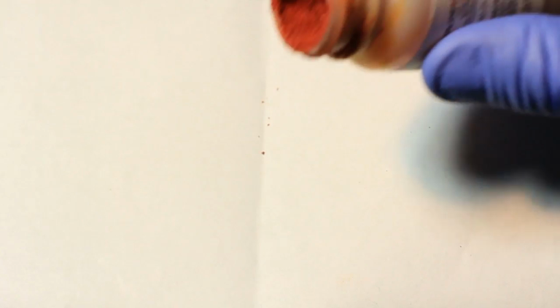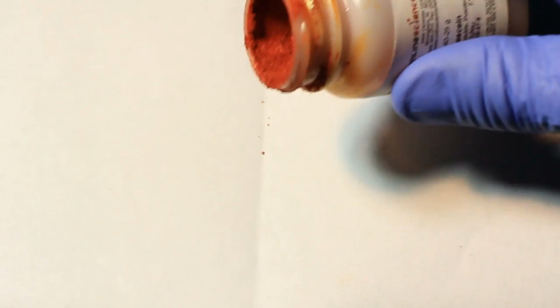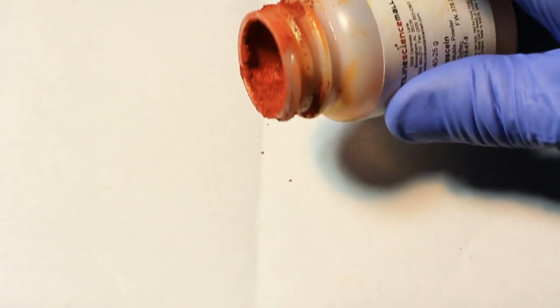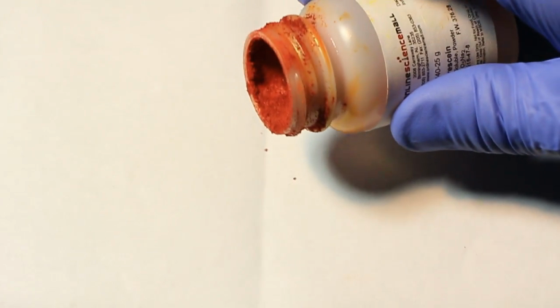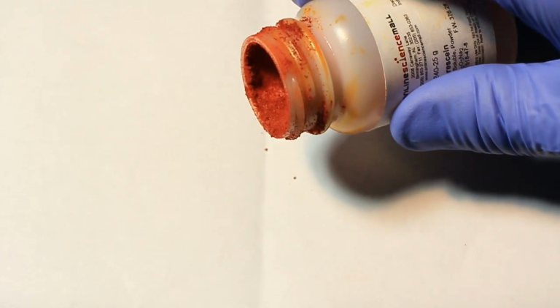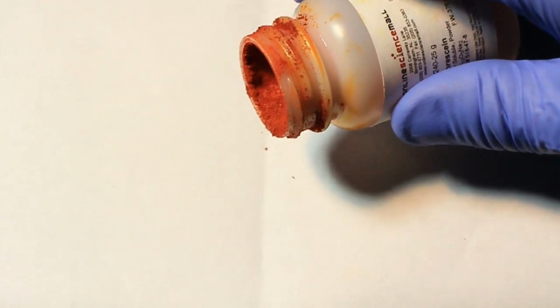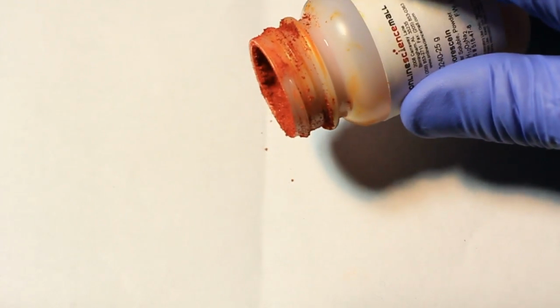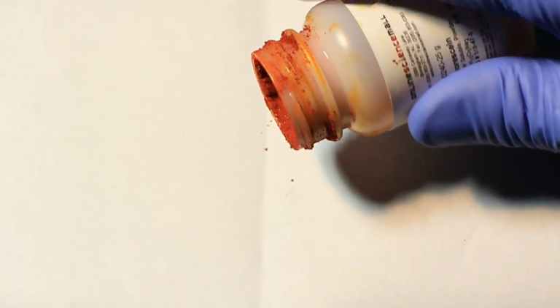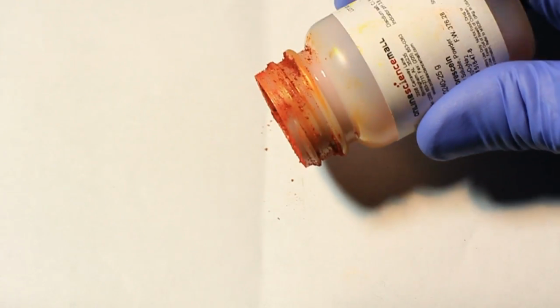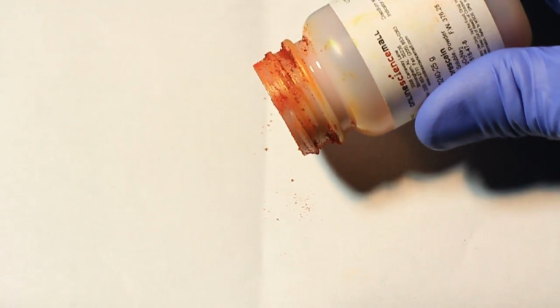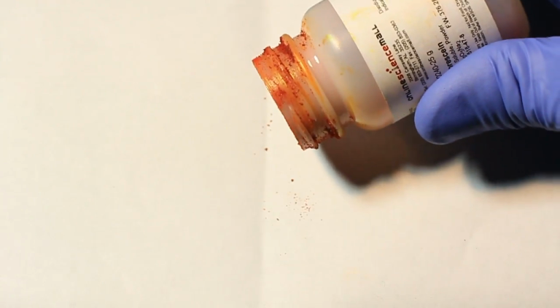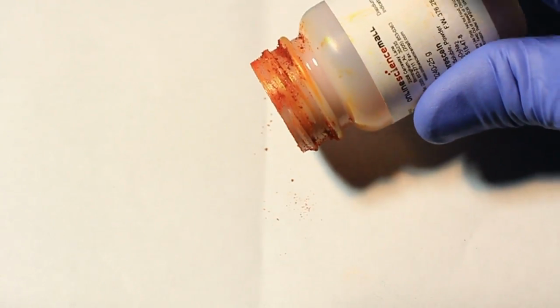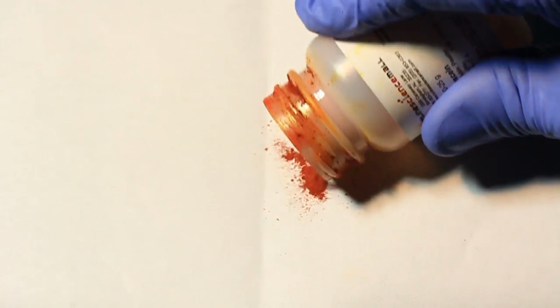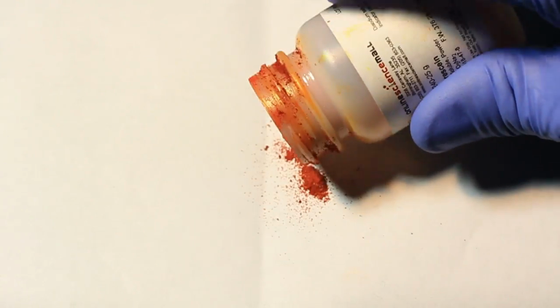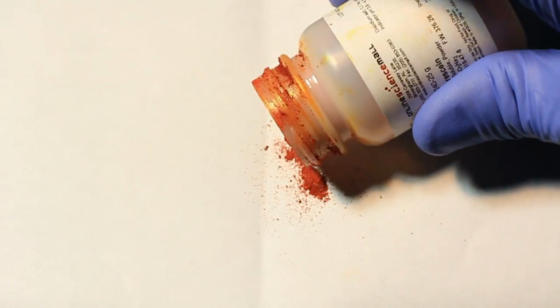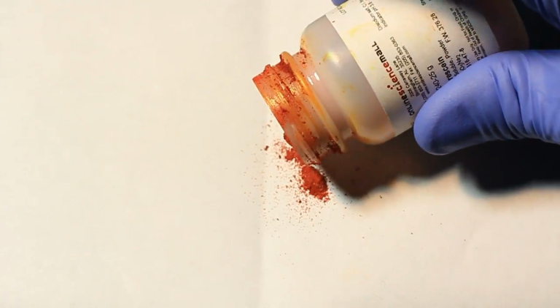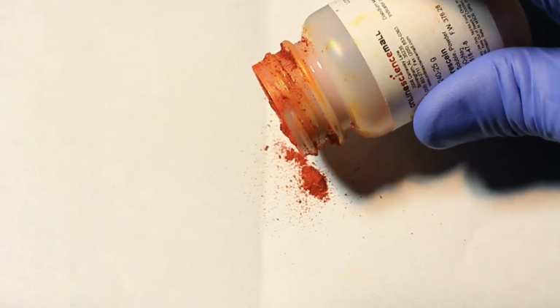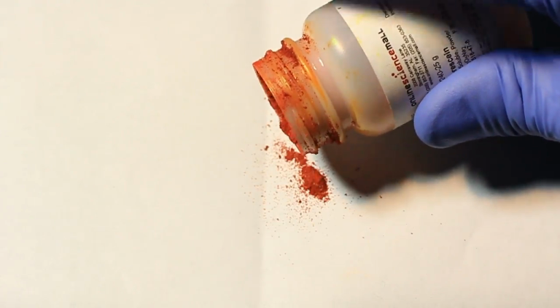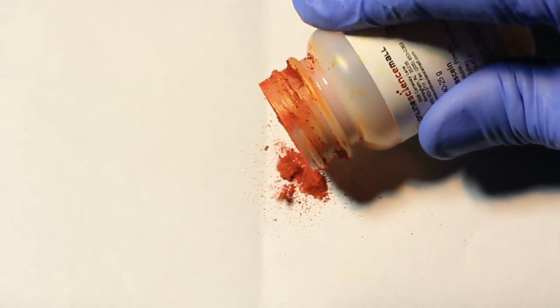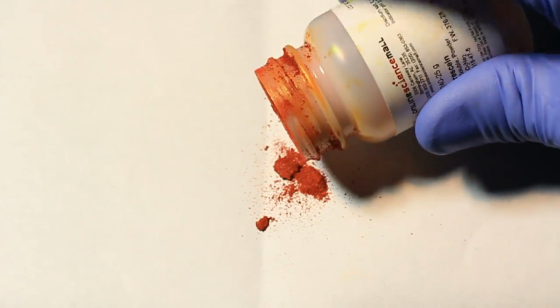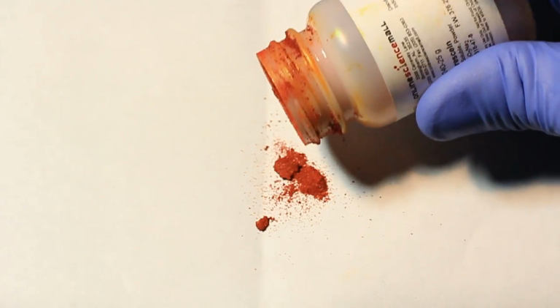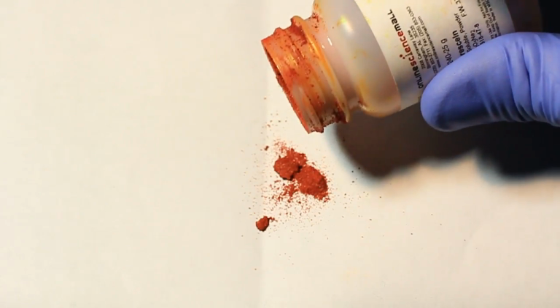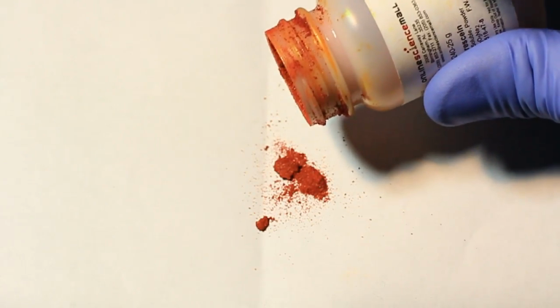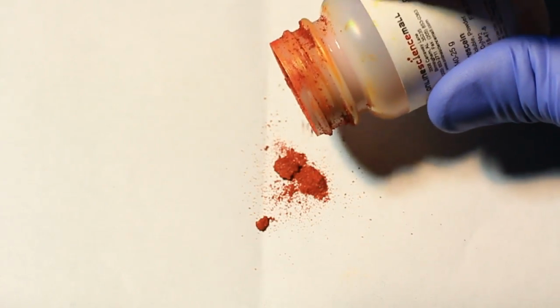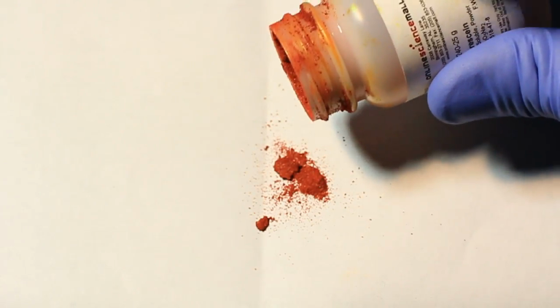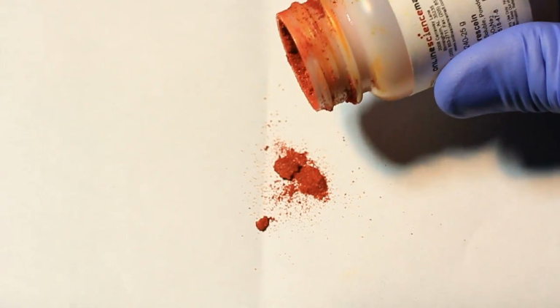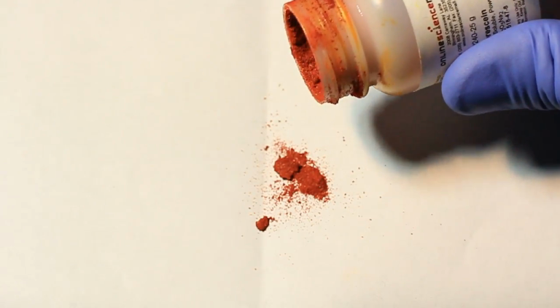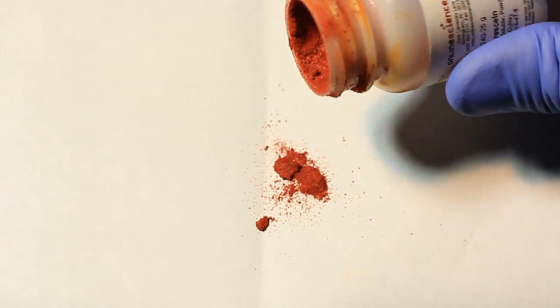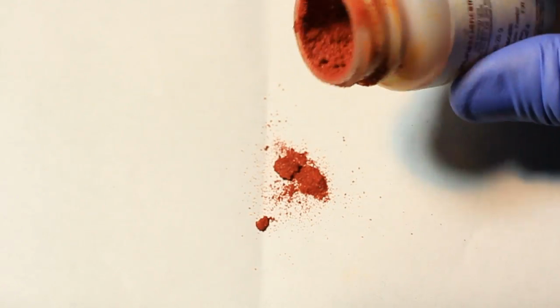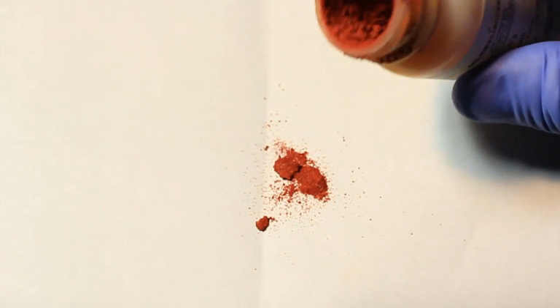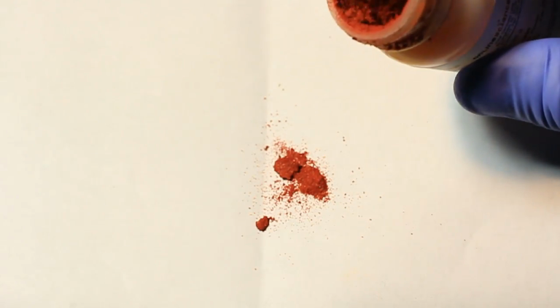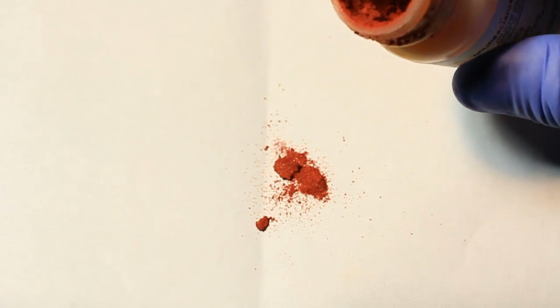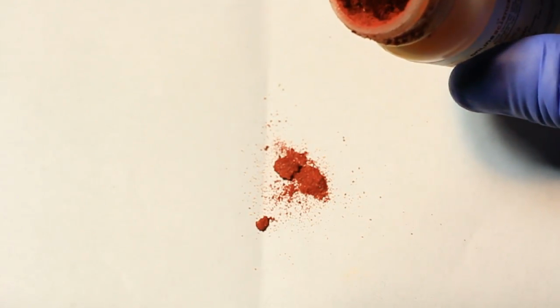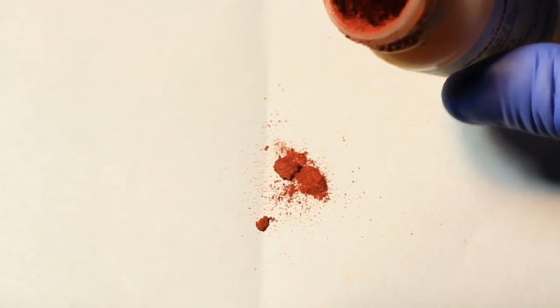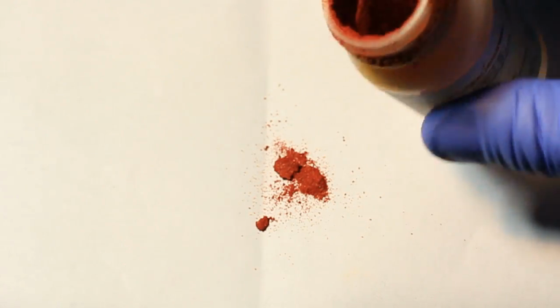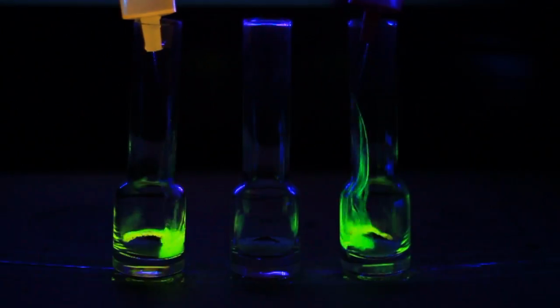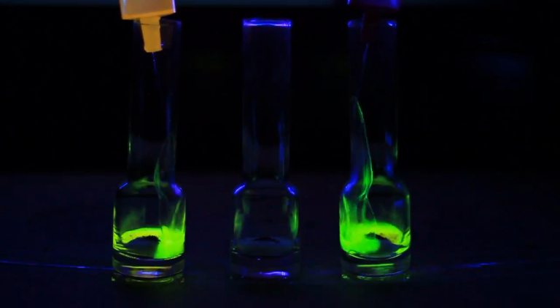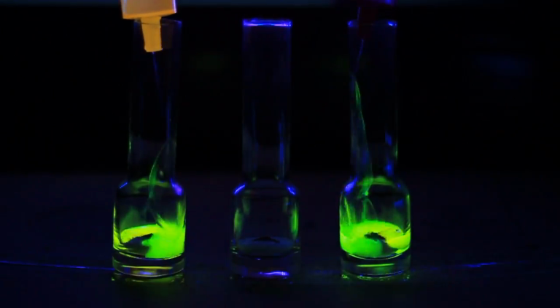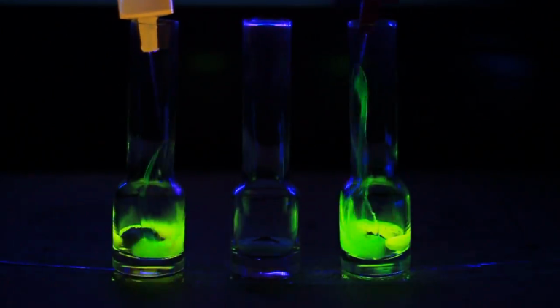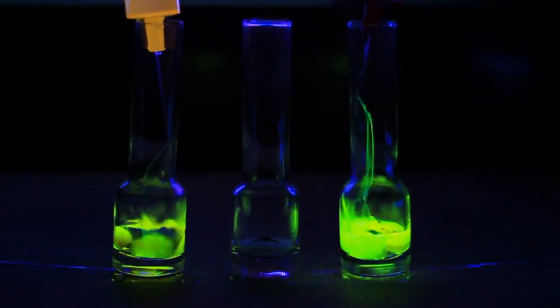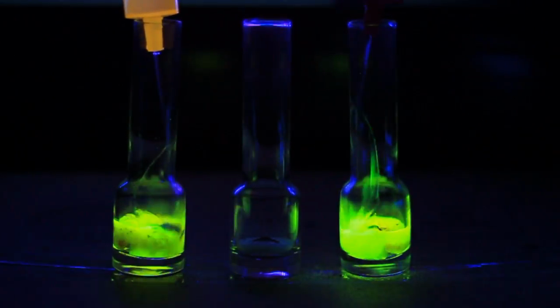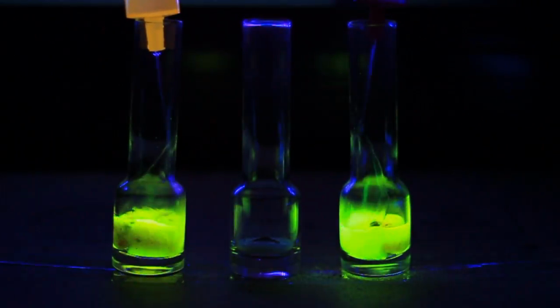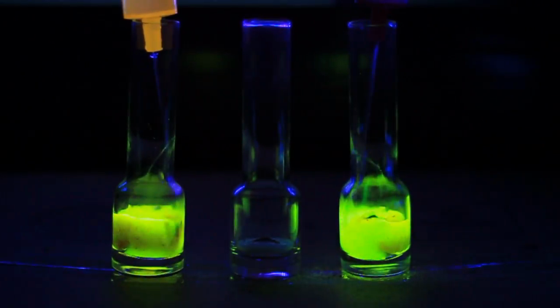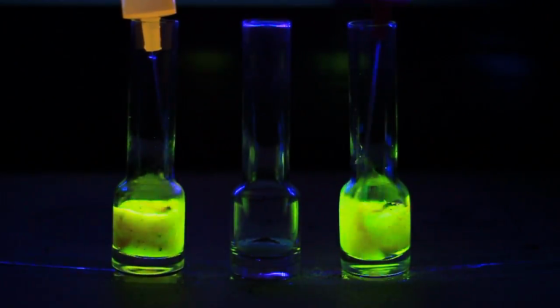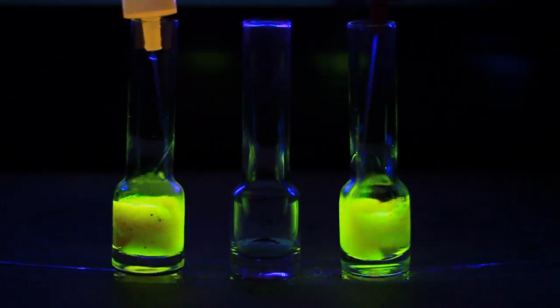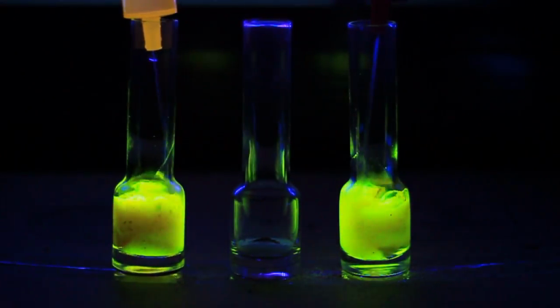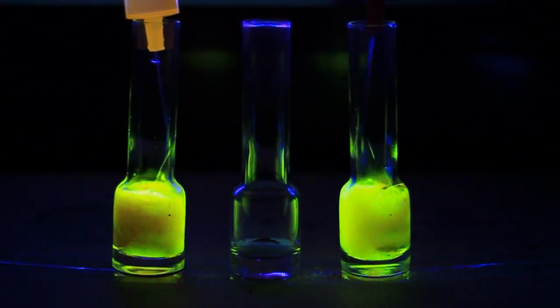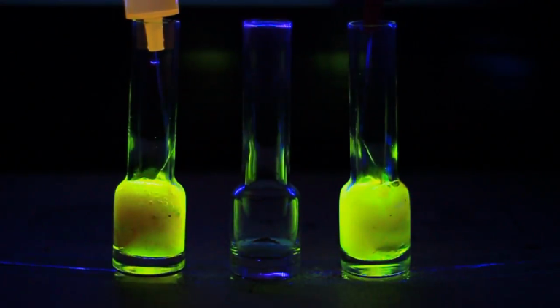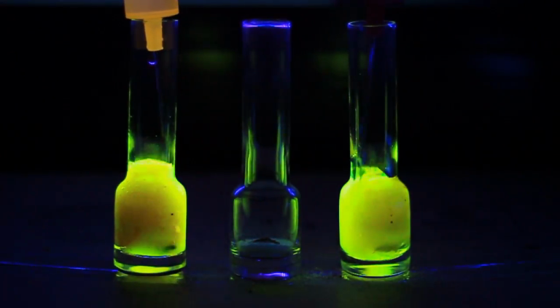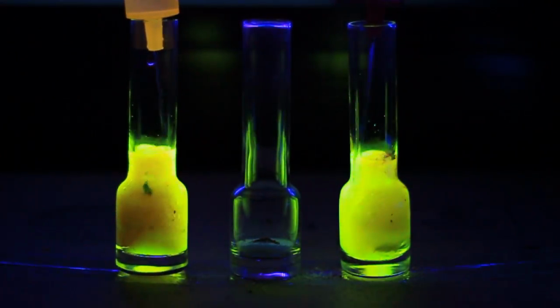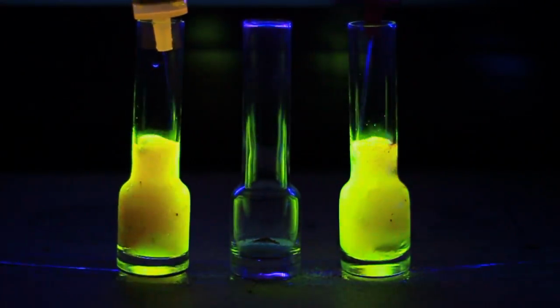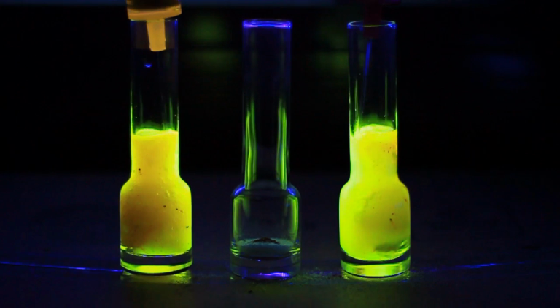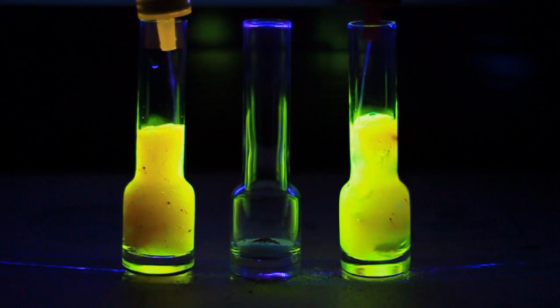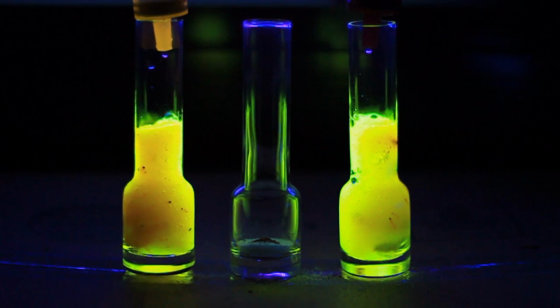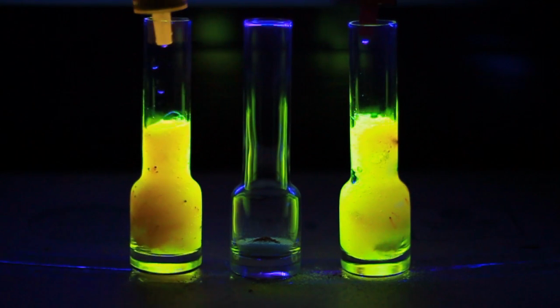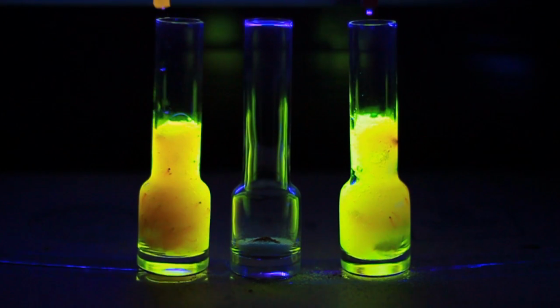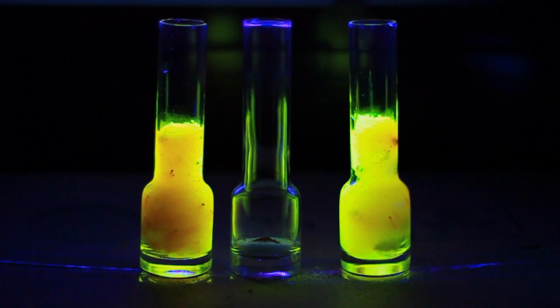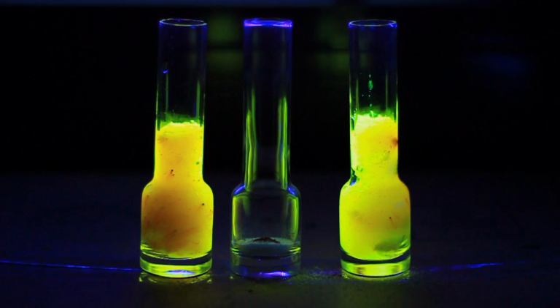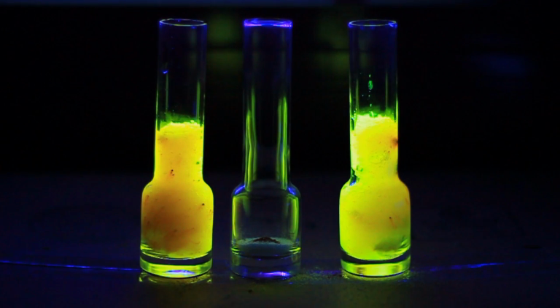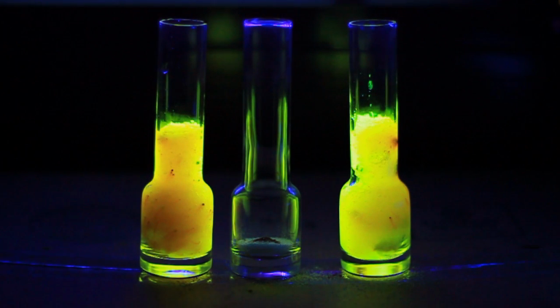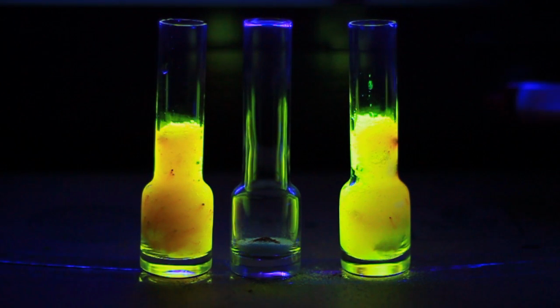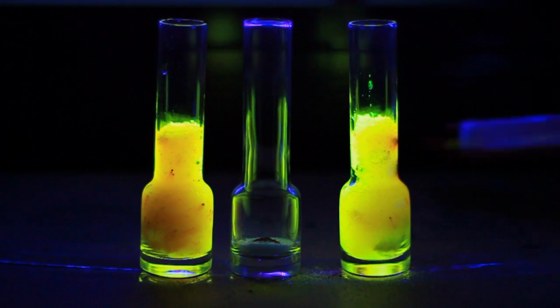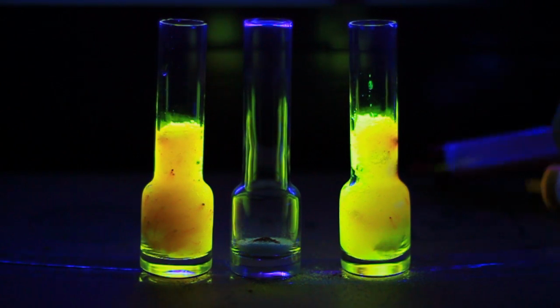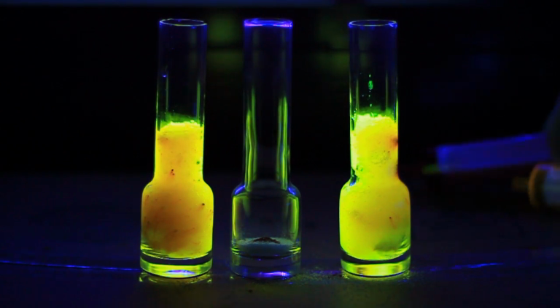This is fluorescein, an amazing compound that has the ability to glow. Let's test it and see what happens.